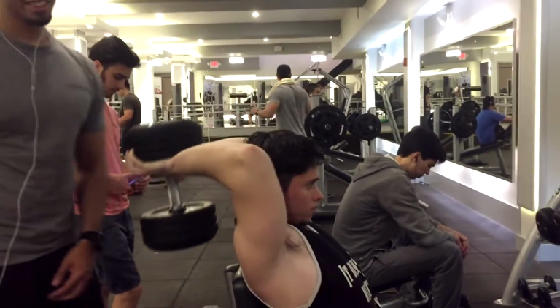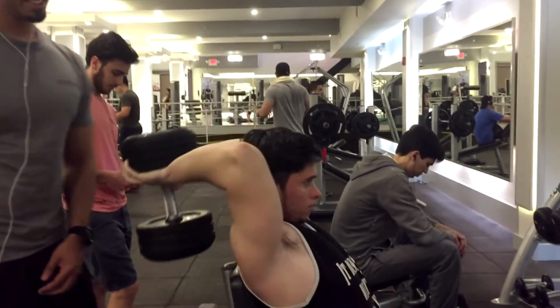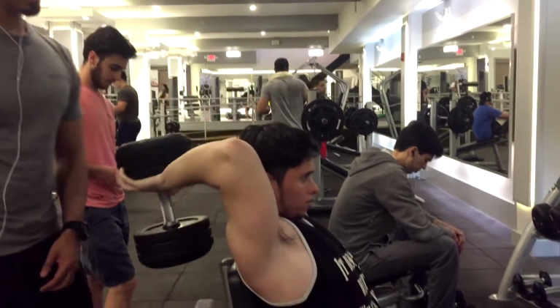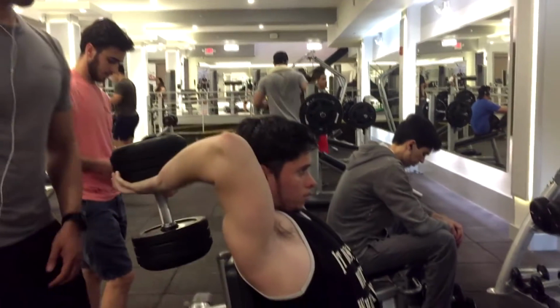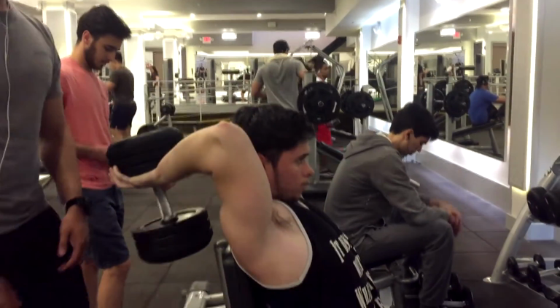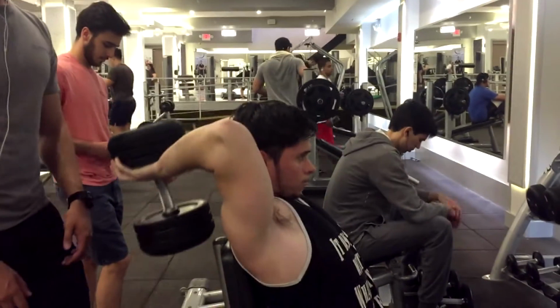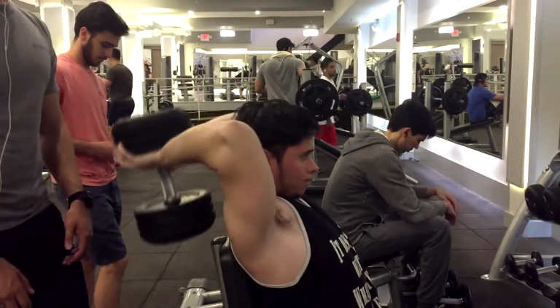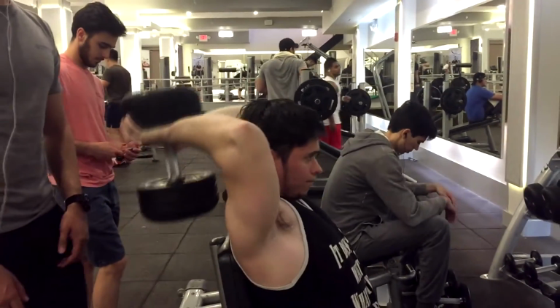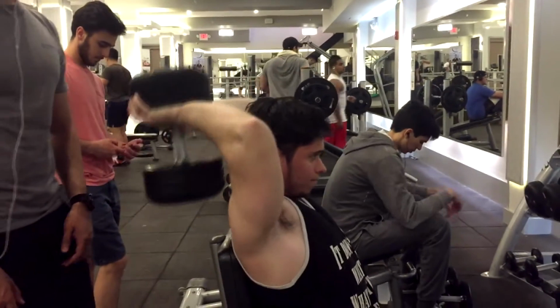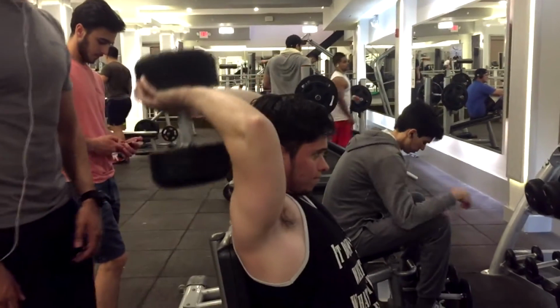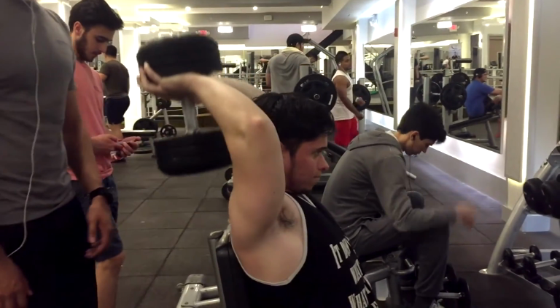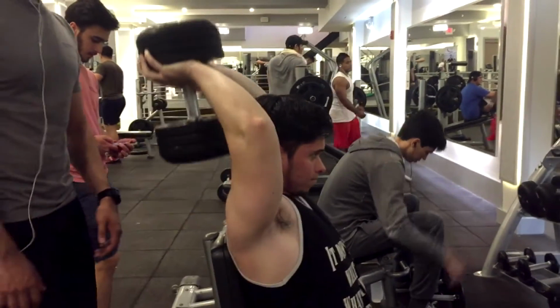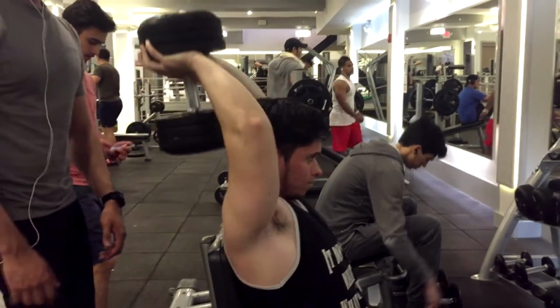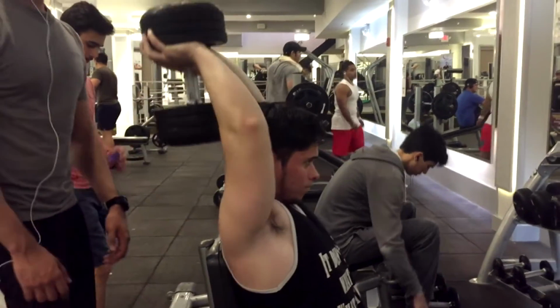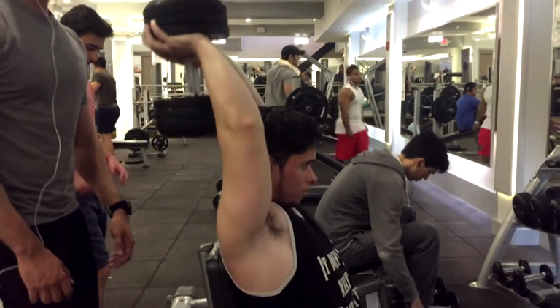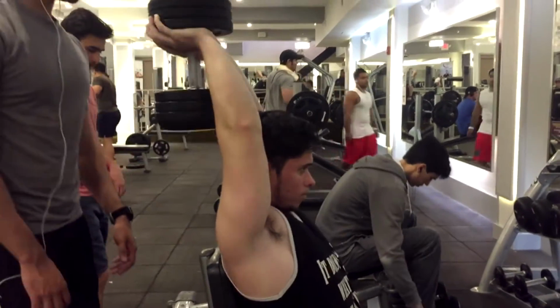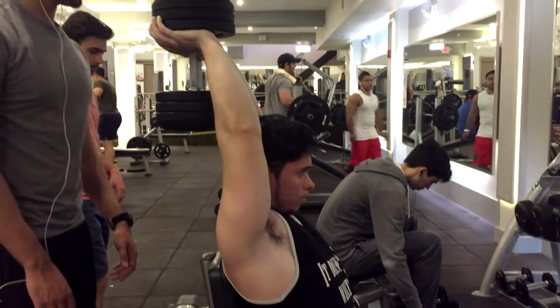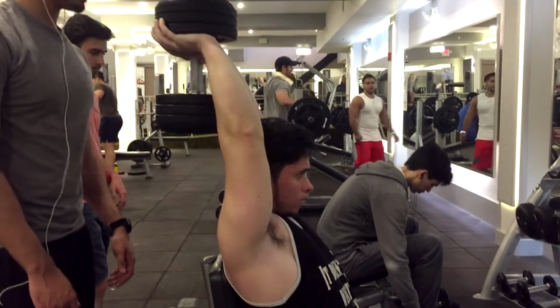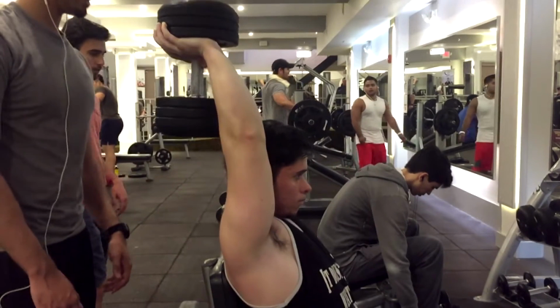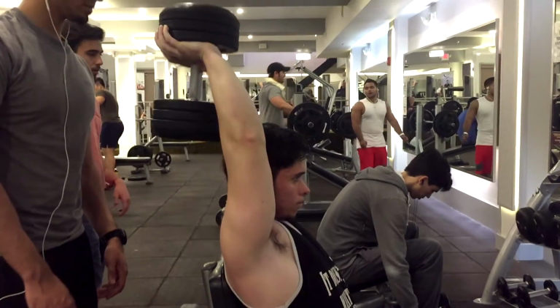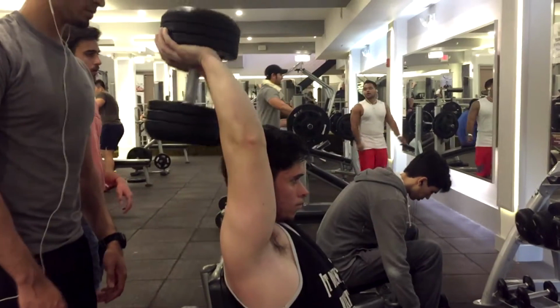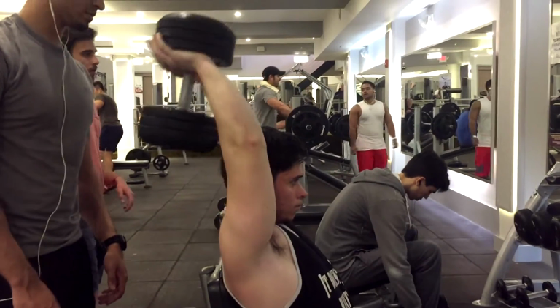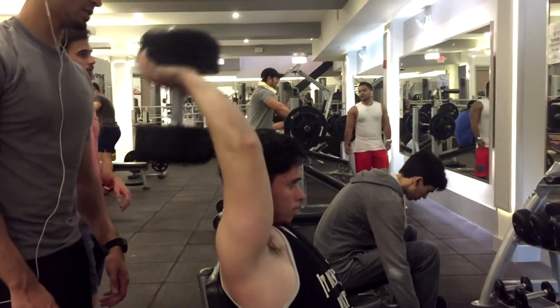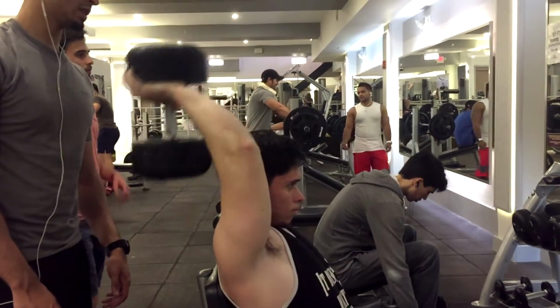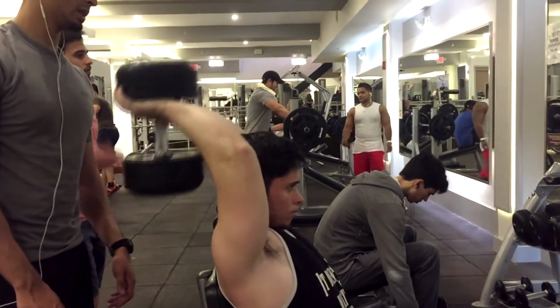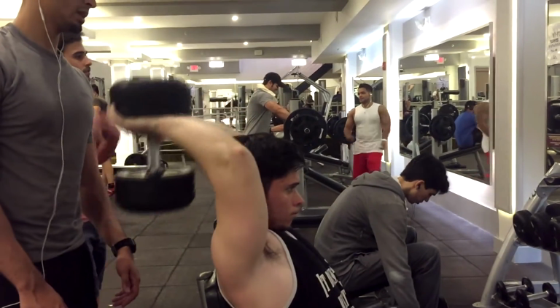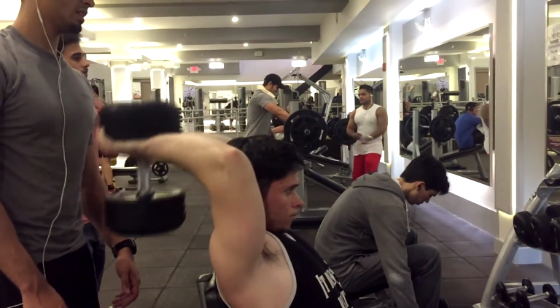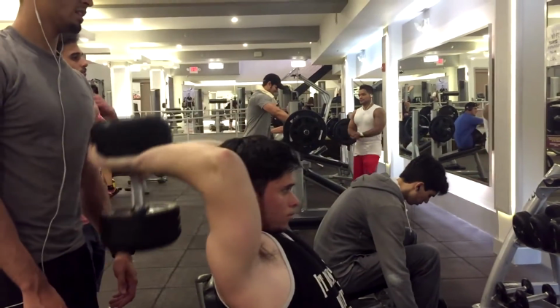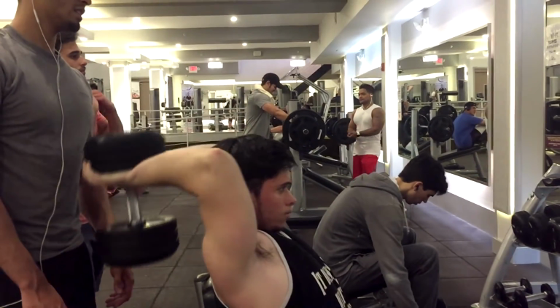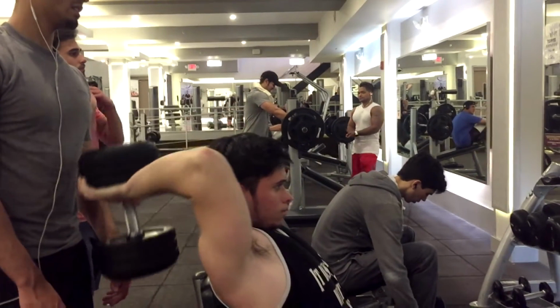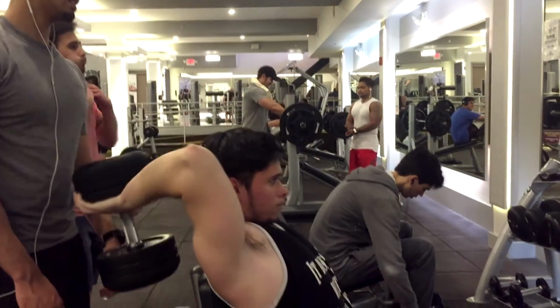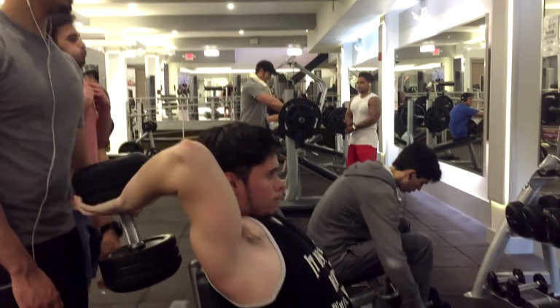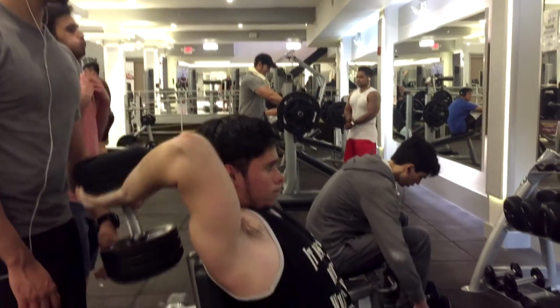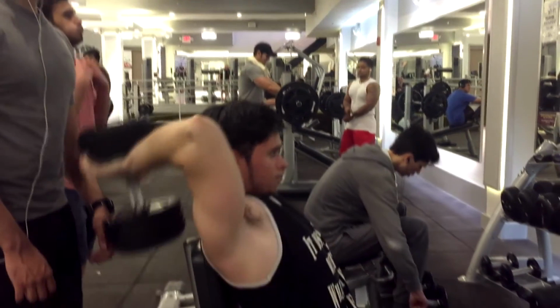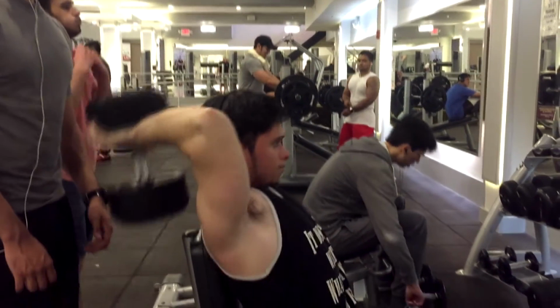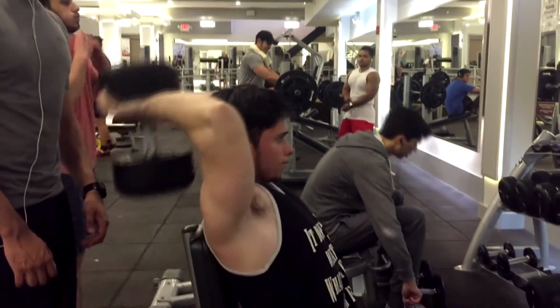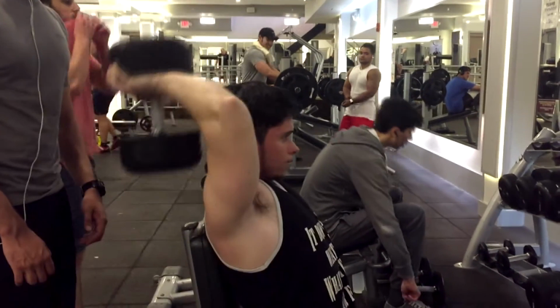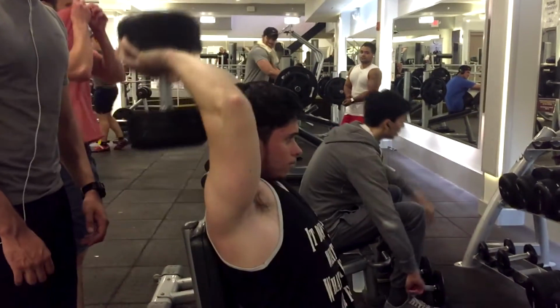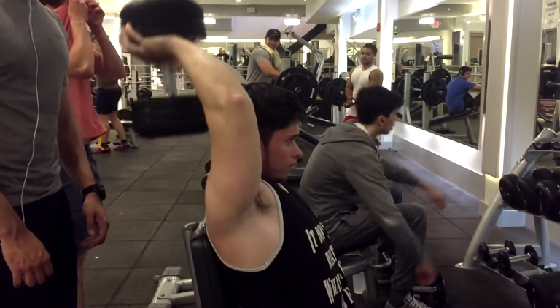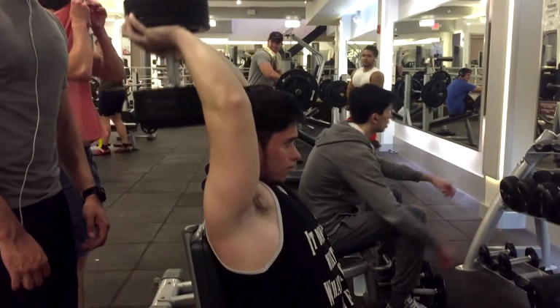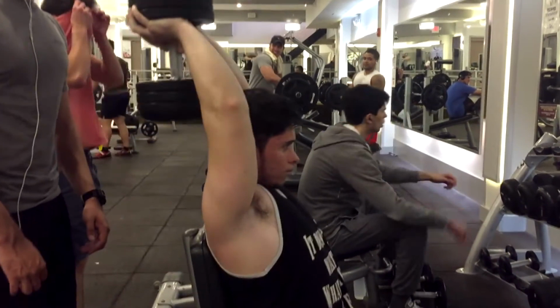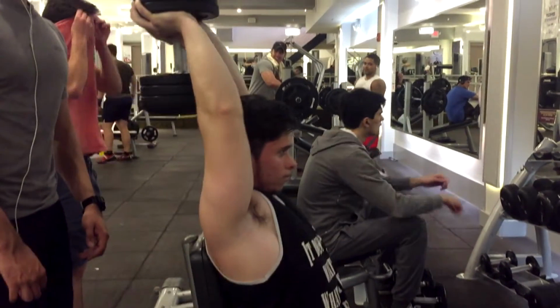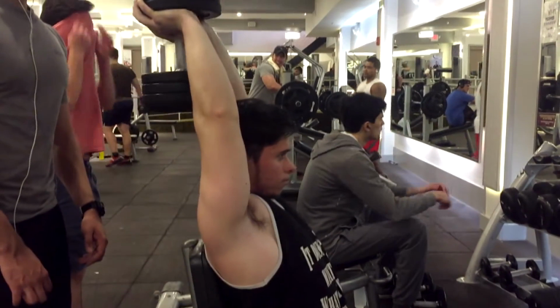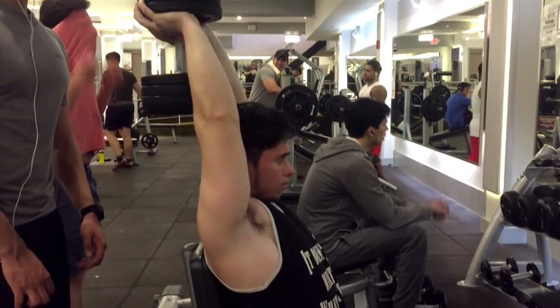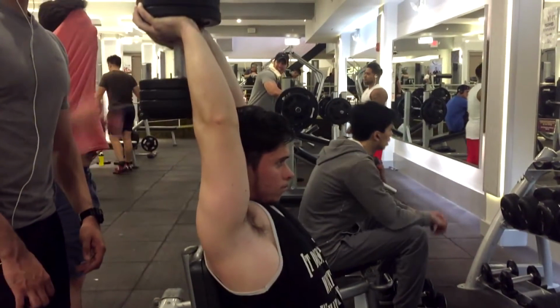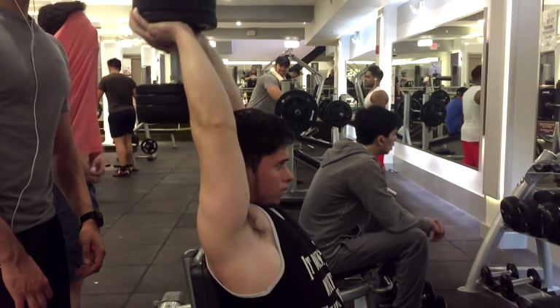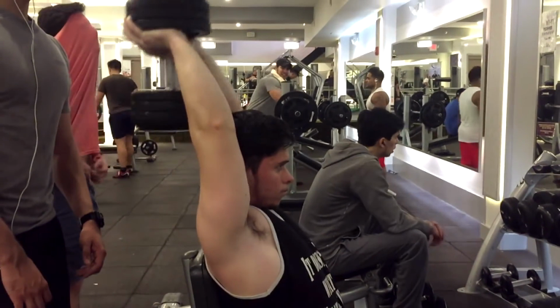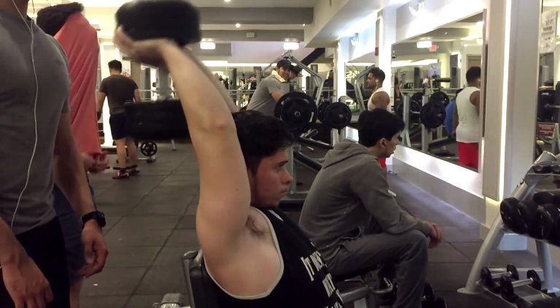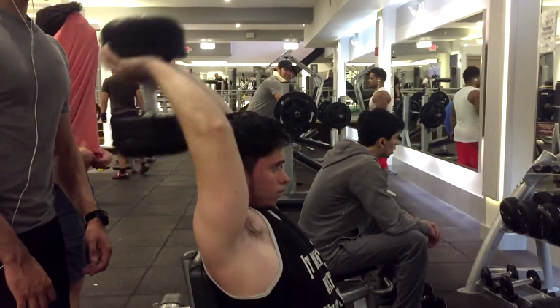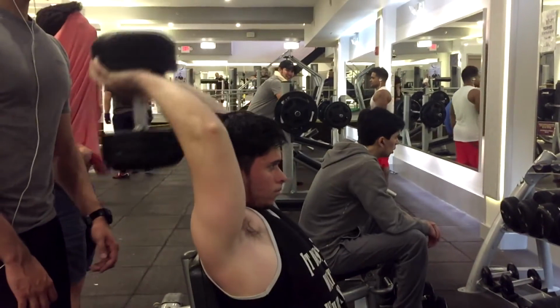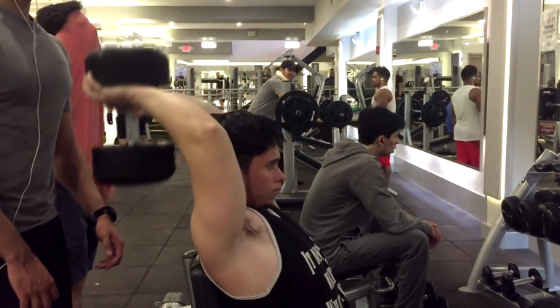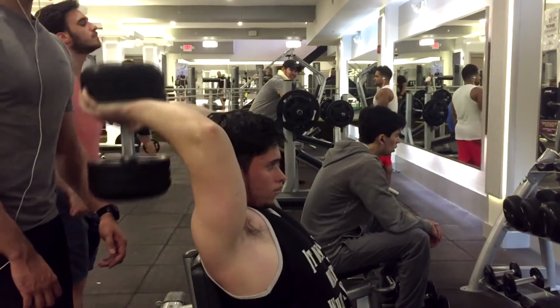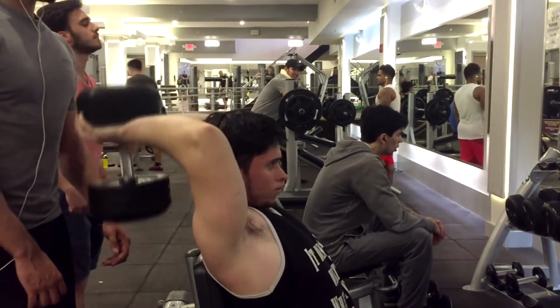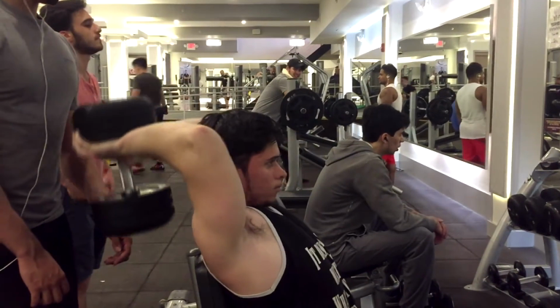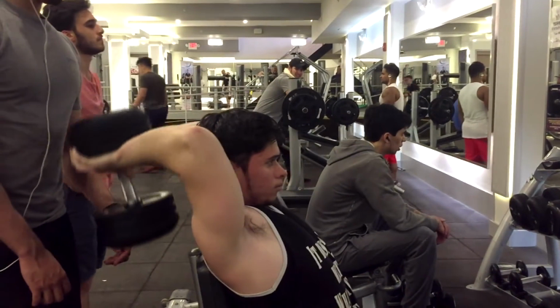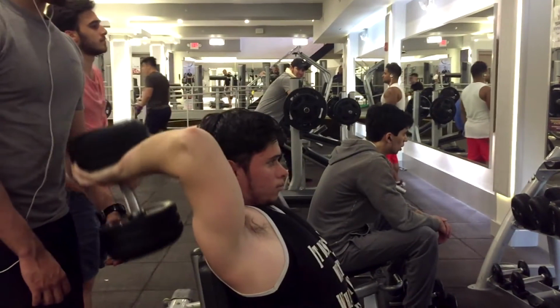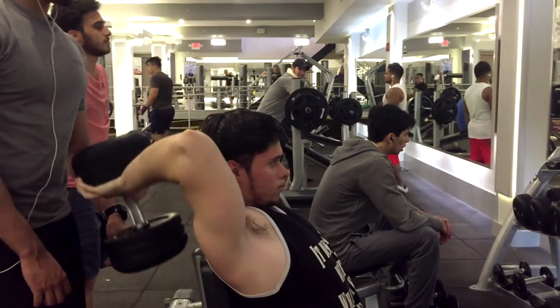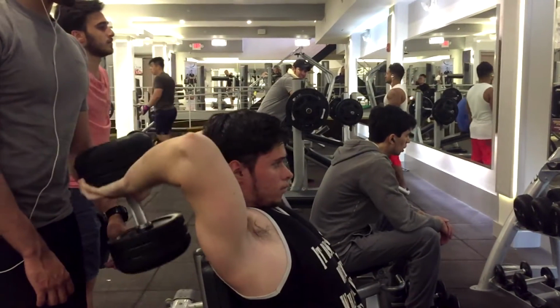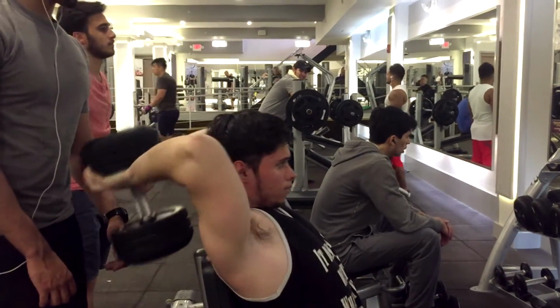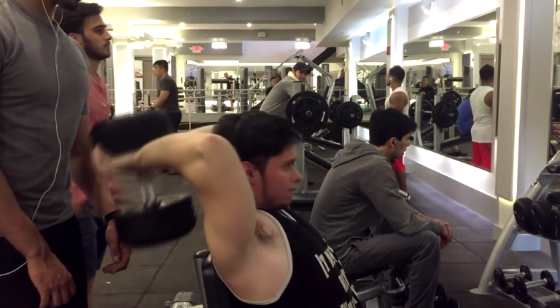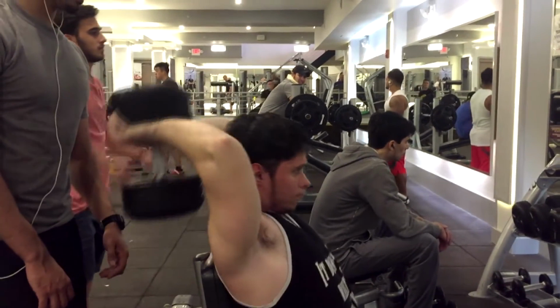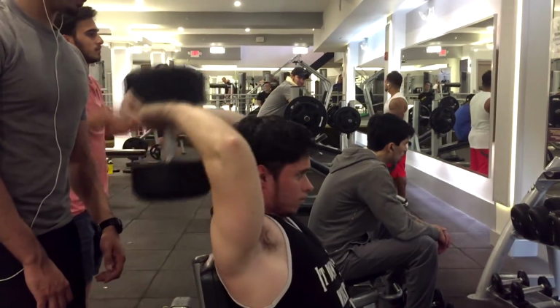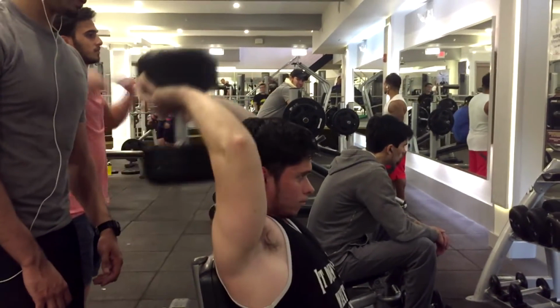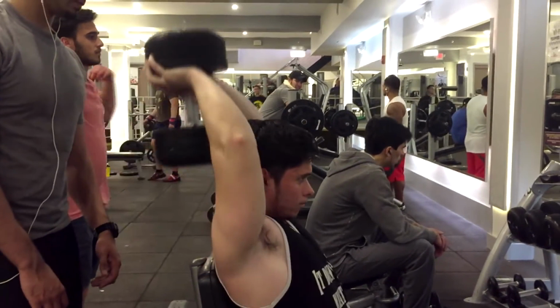You see it gets really hard especially when you go down, which is why you don't have to use a lot of weight. It's all about contracting — extending your triceps.